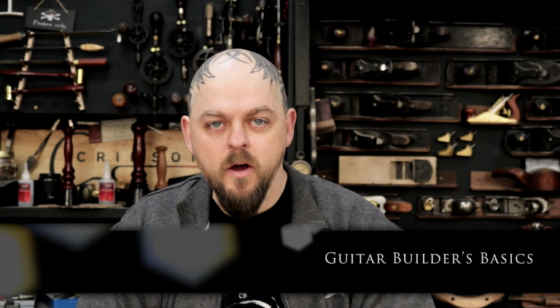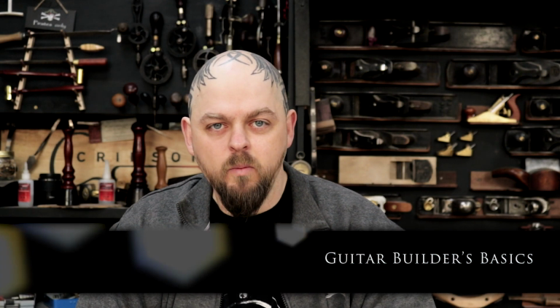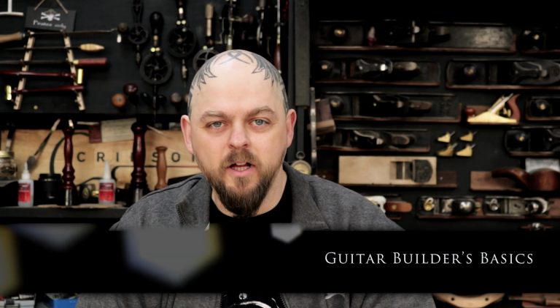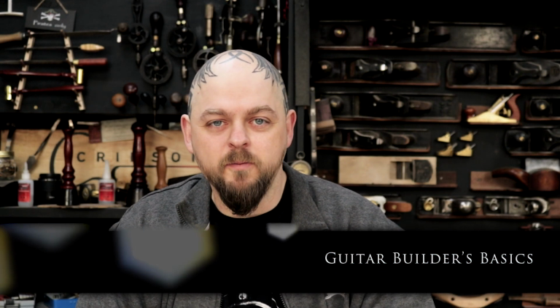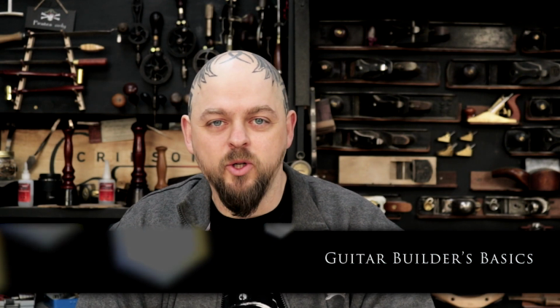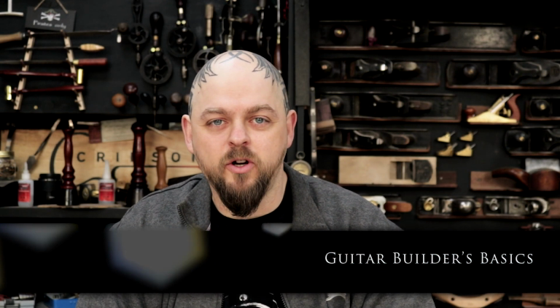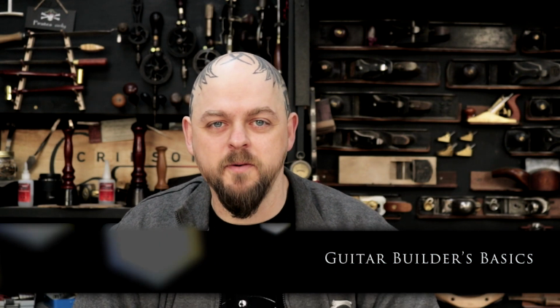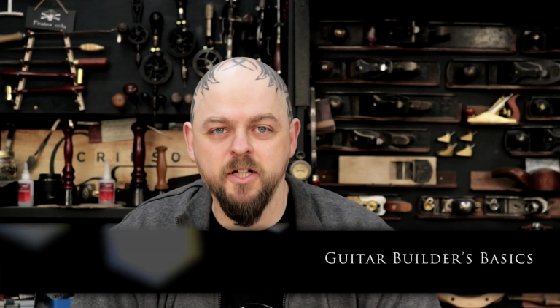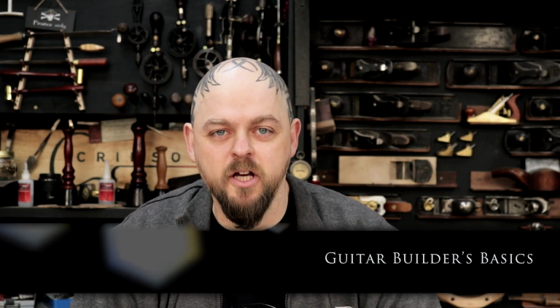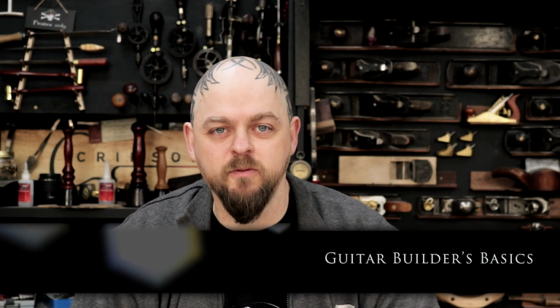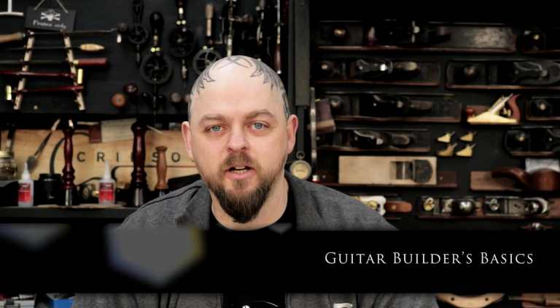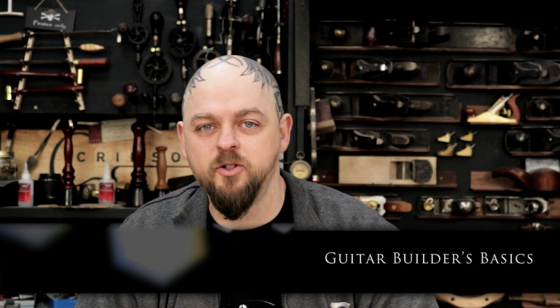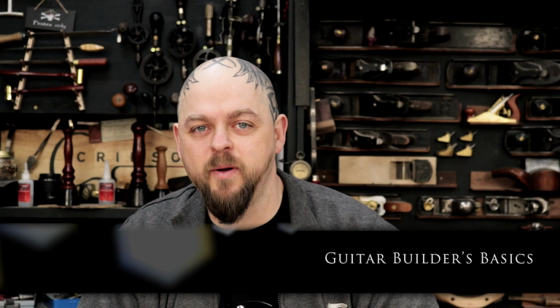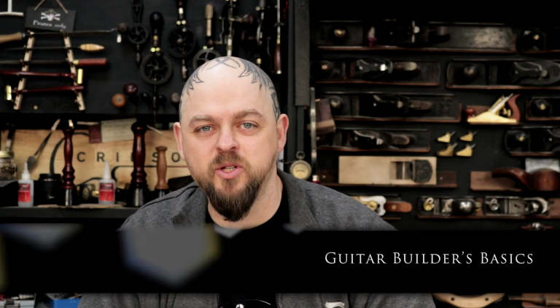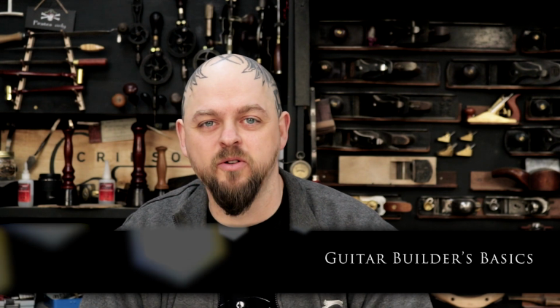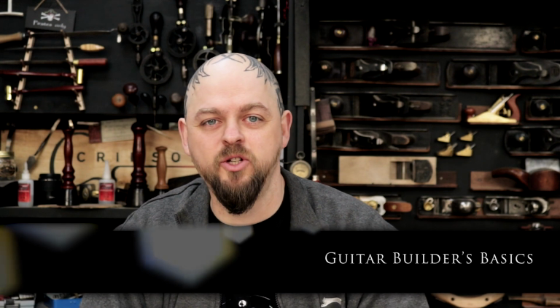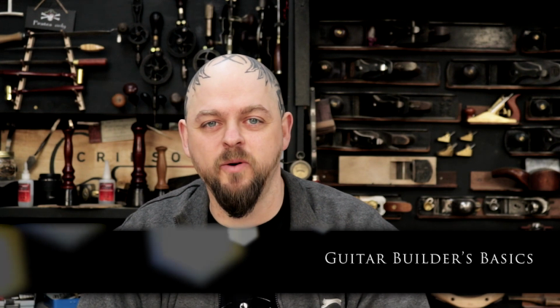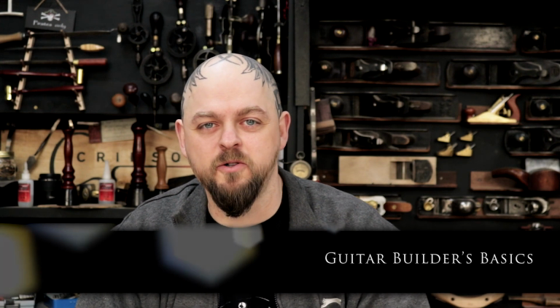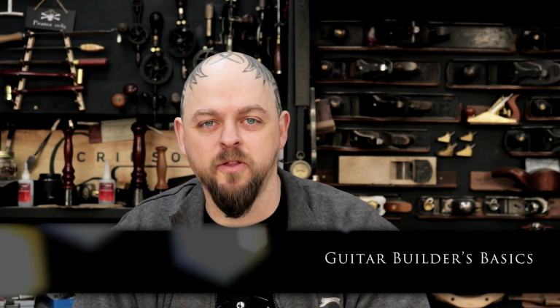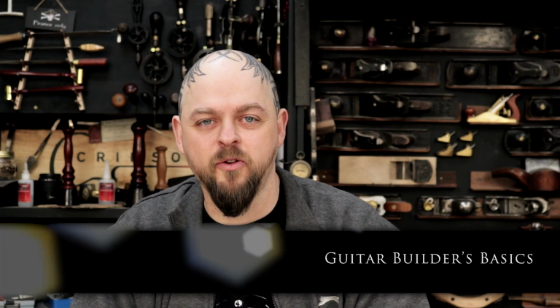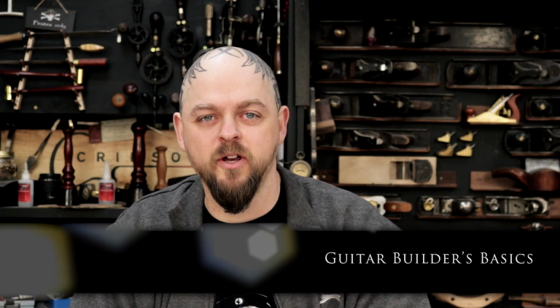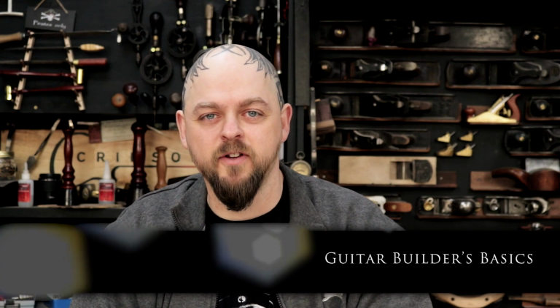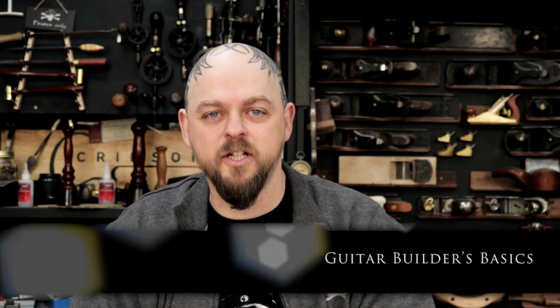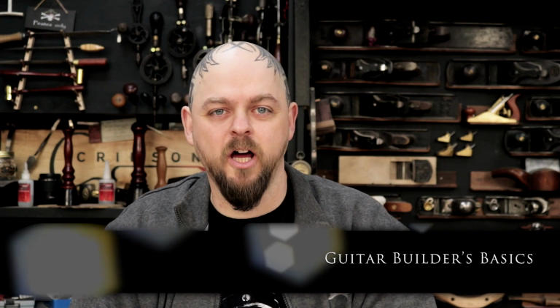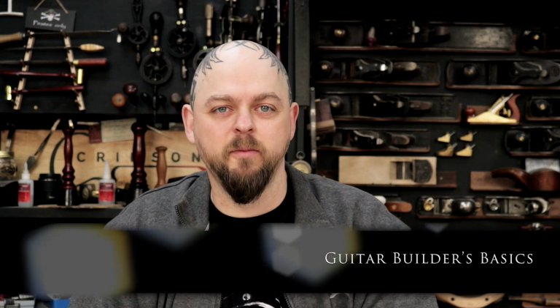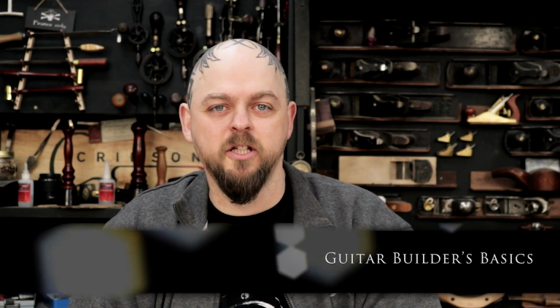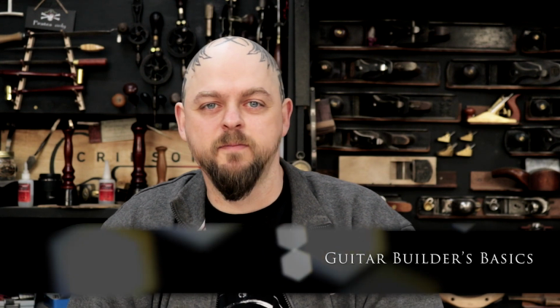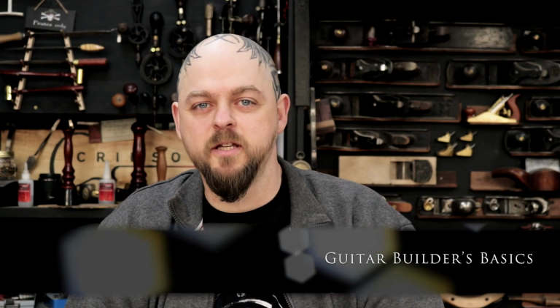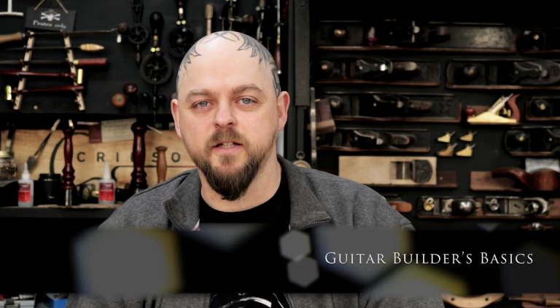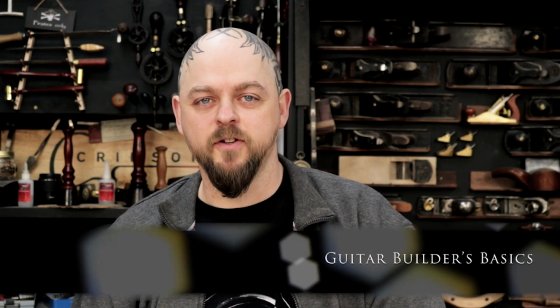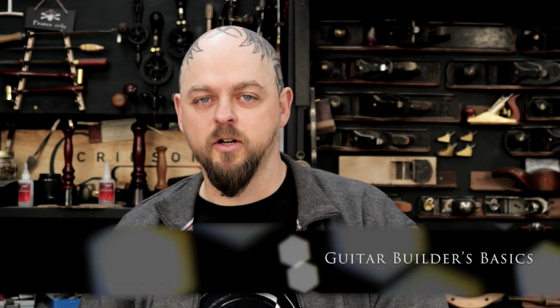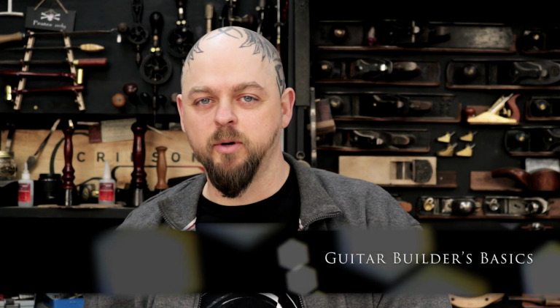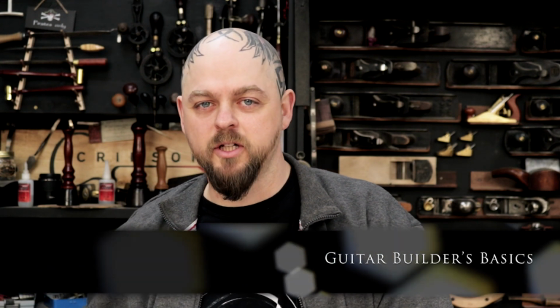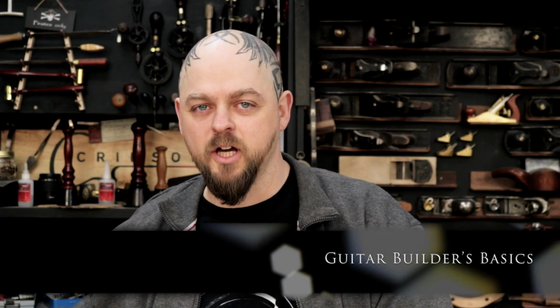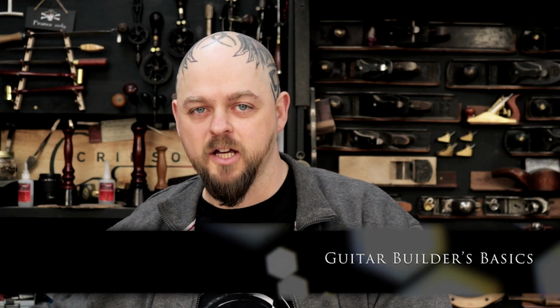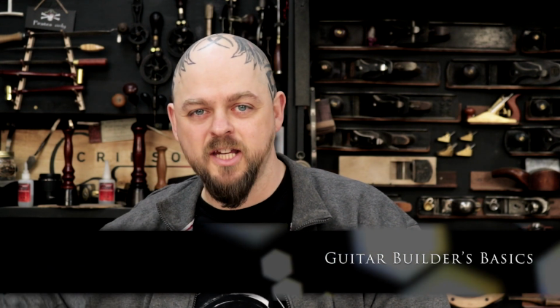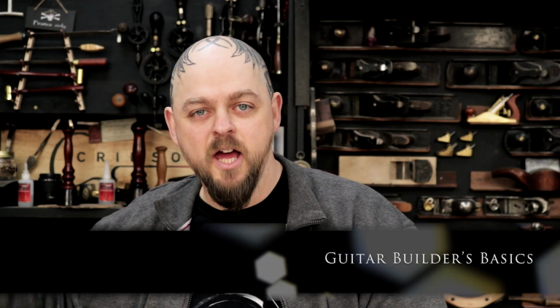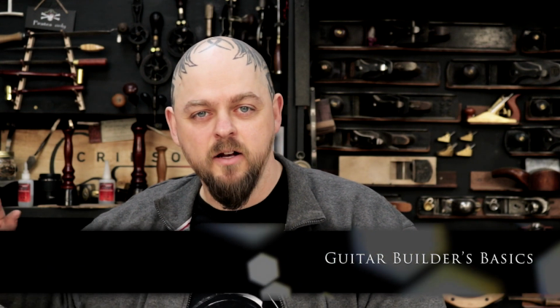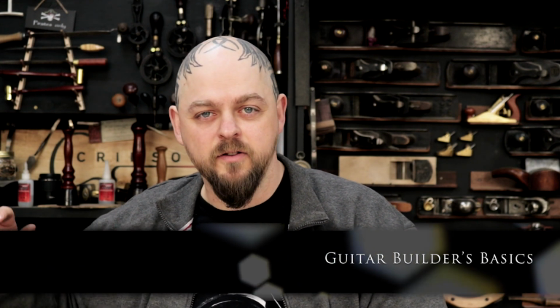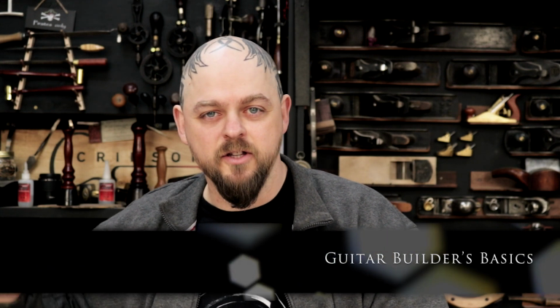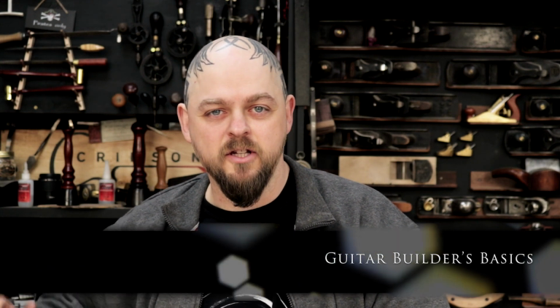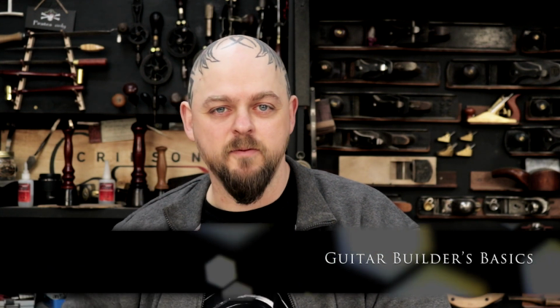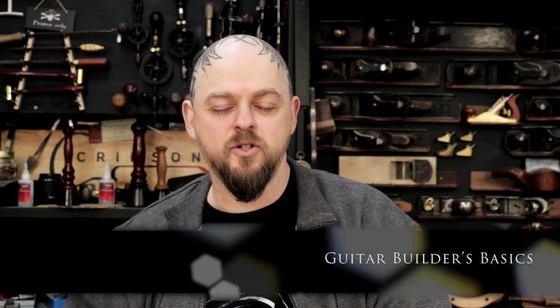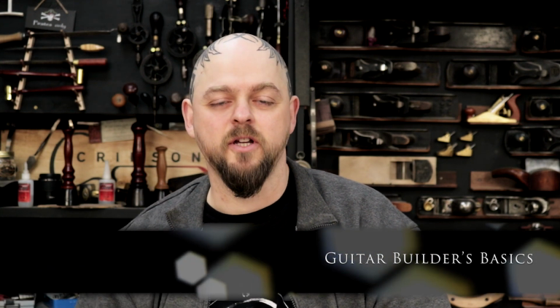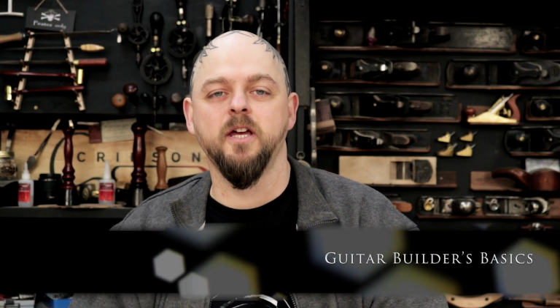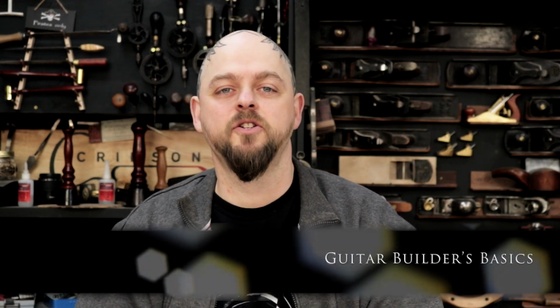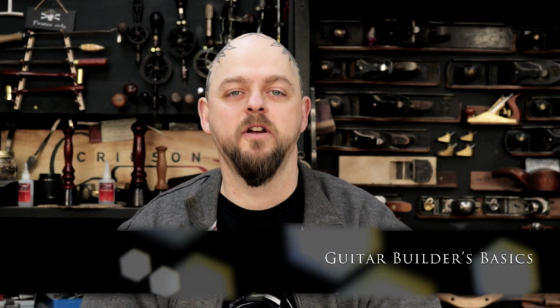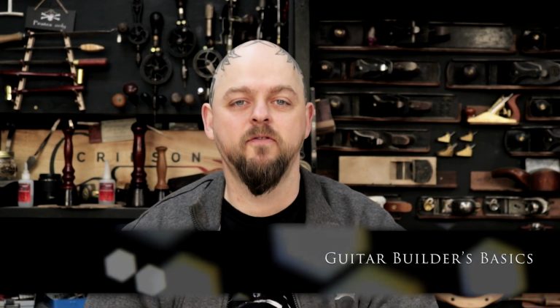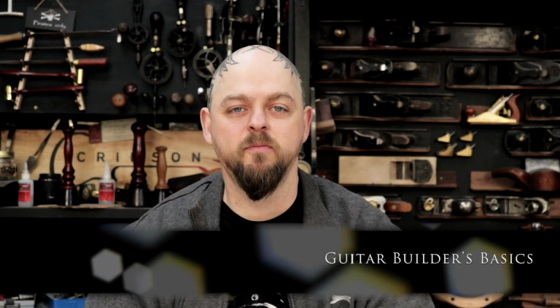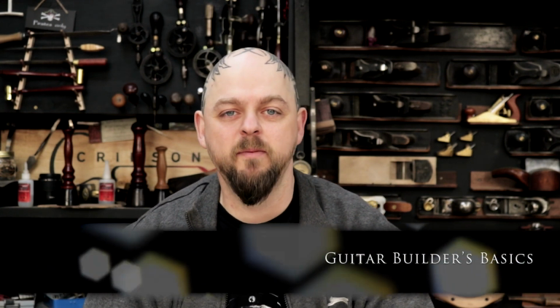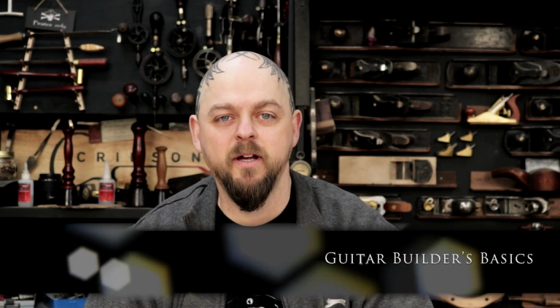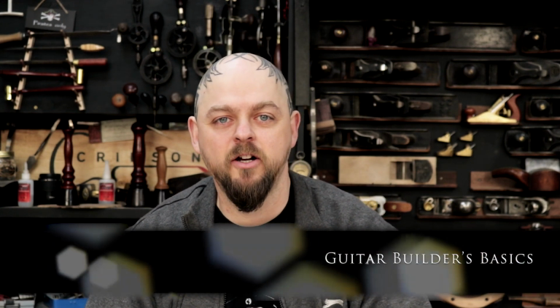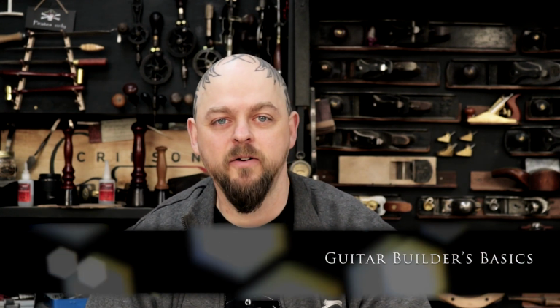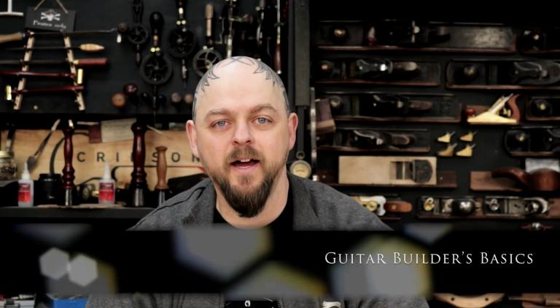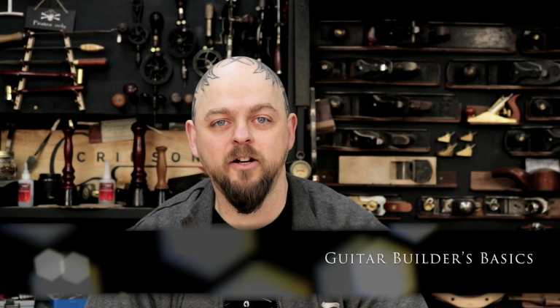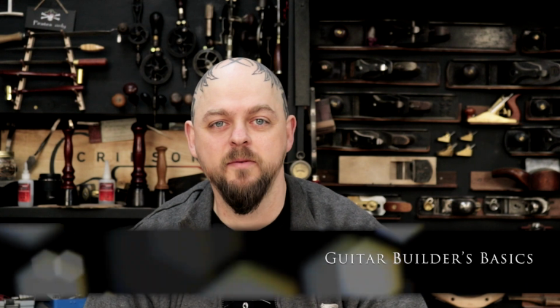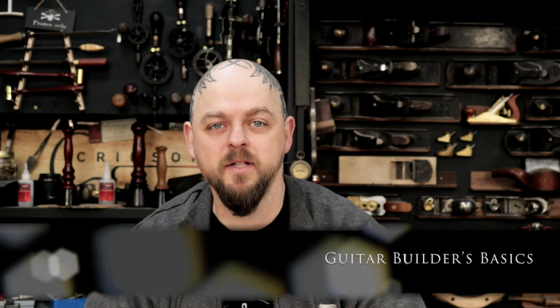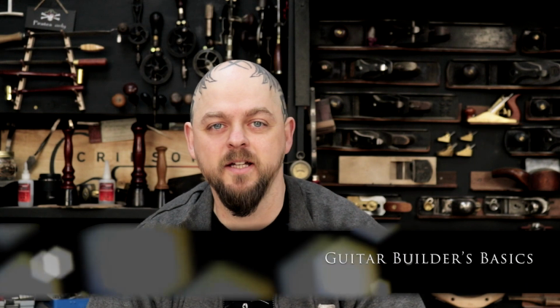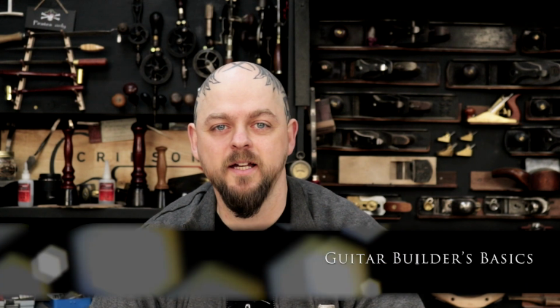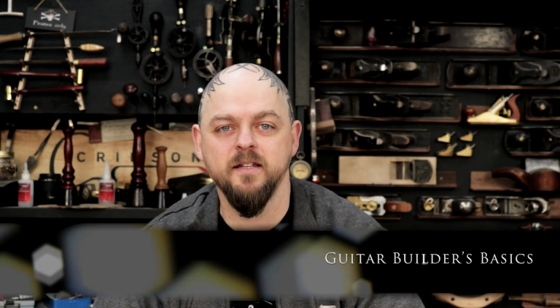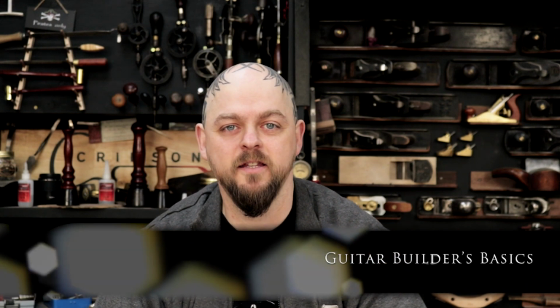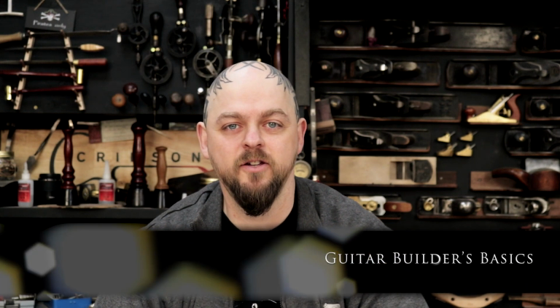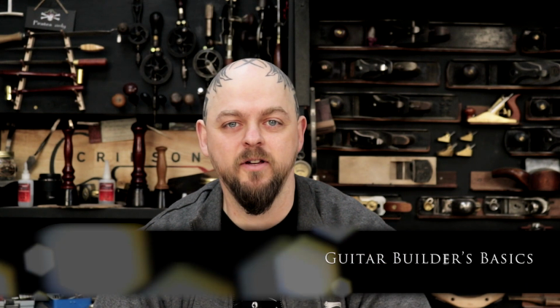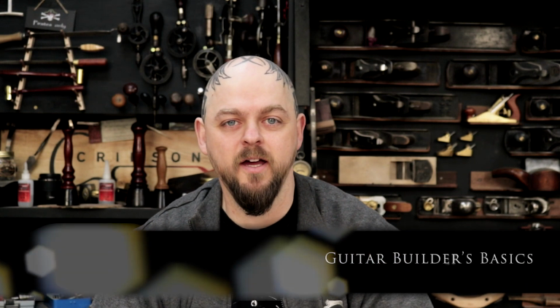Welcome to Crimson Guitars. Welcome to episode 203 of the Guitar Builders Basics video podcast — luthier's tips, tricks and training from me, Ben Crow, at Crimson Guitars in the UK.